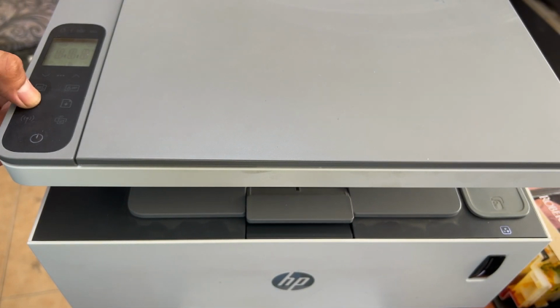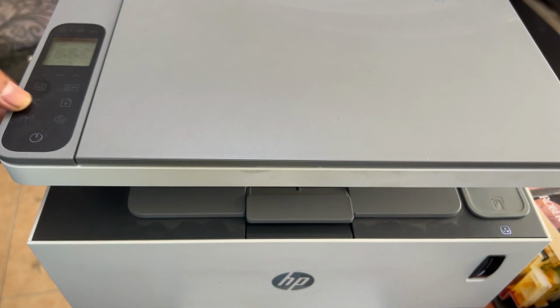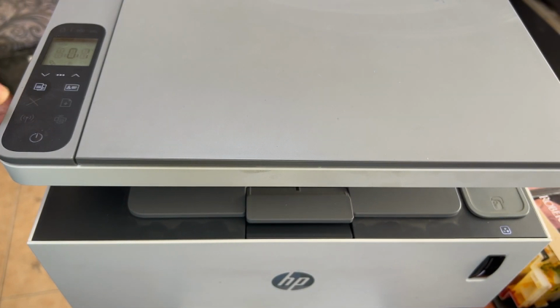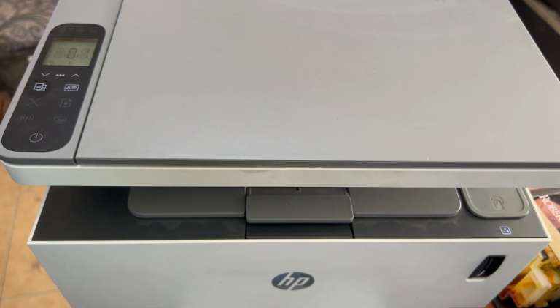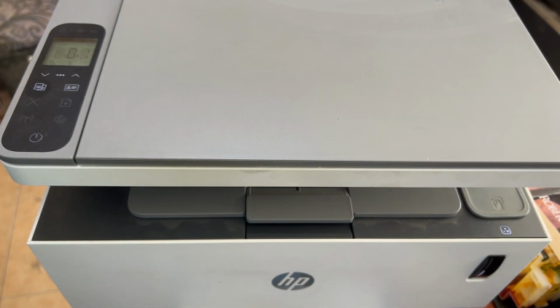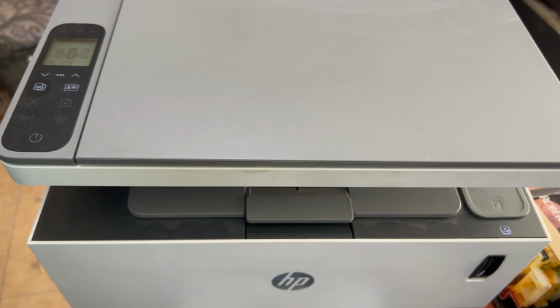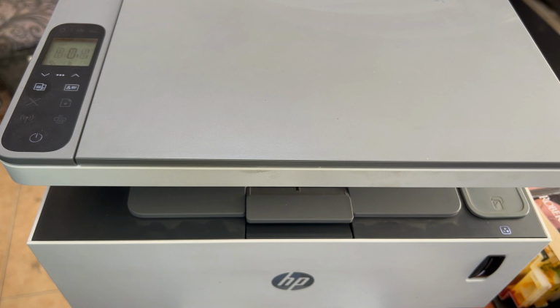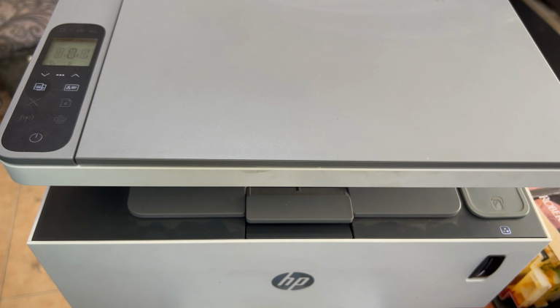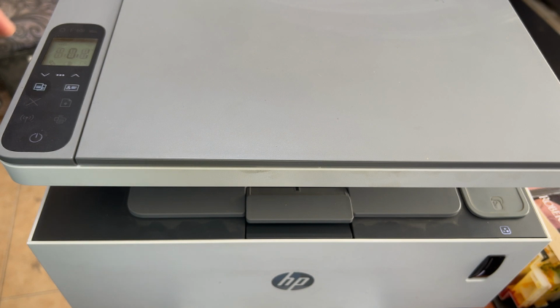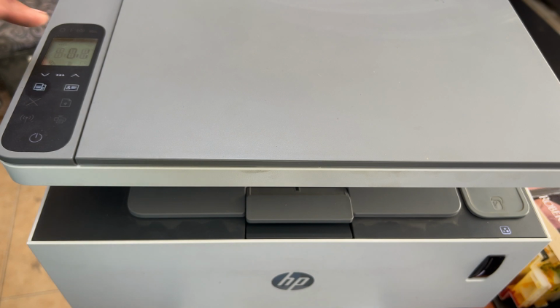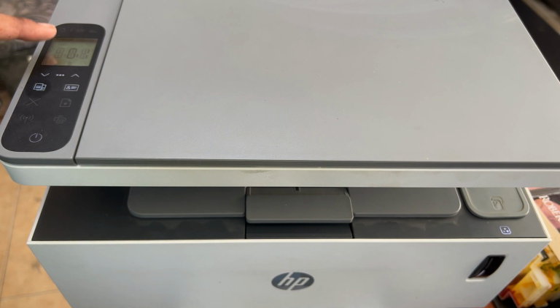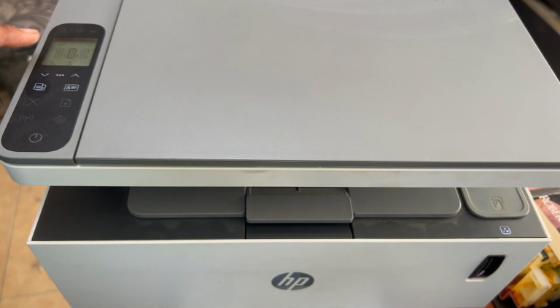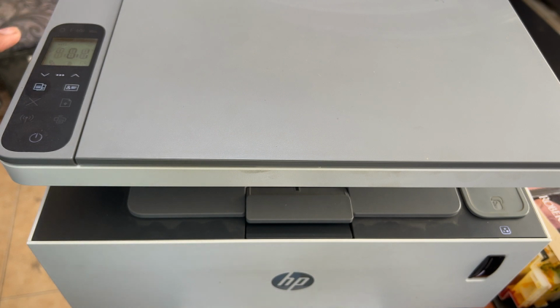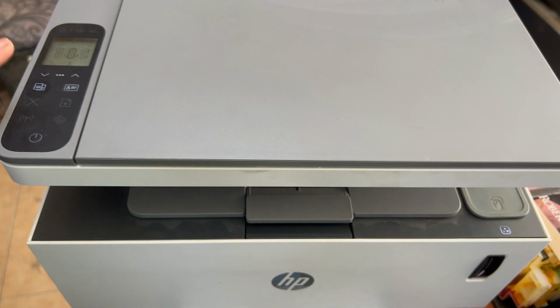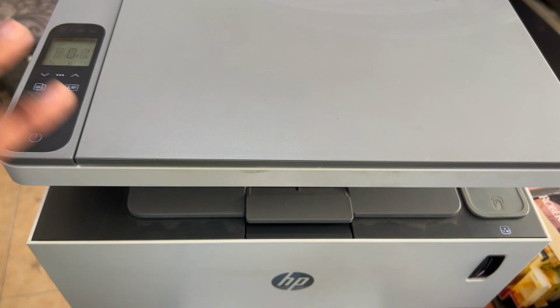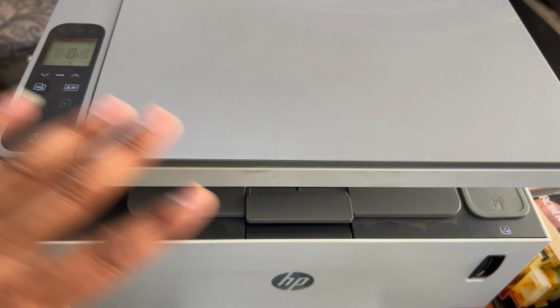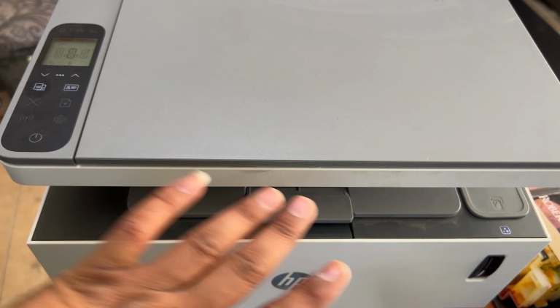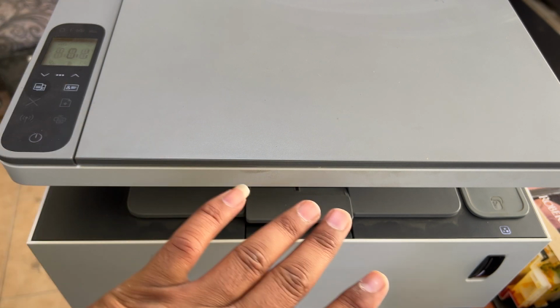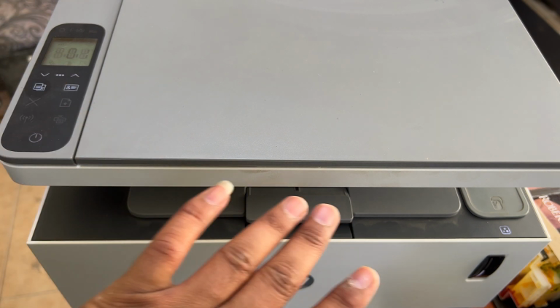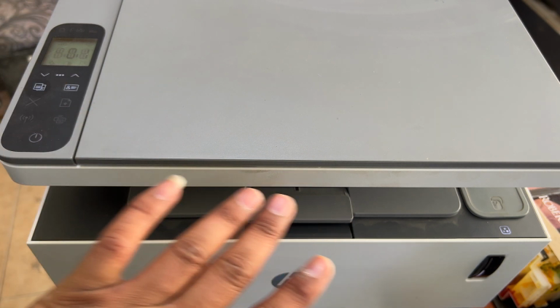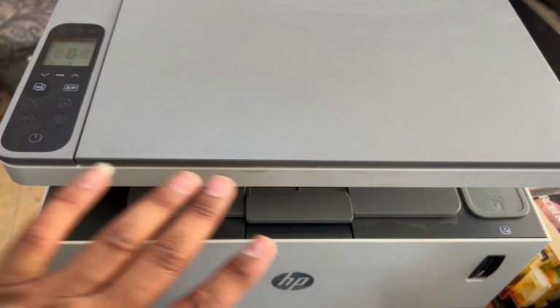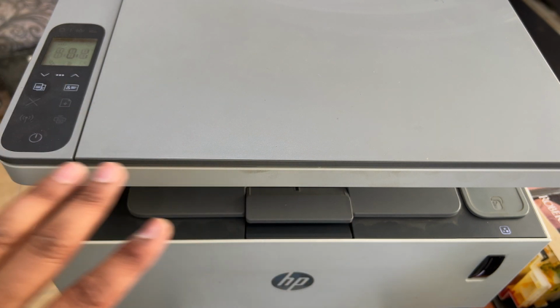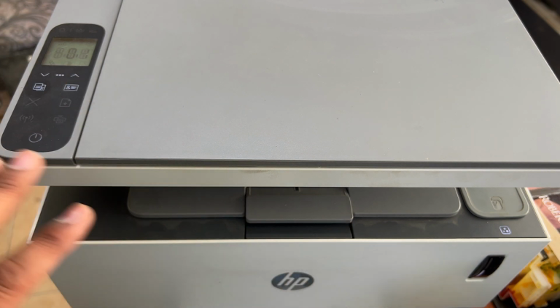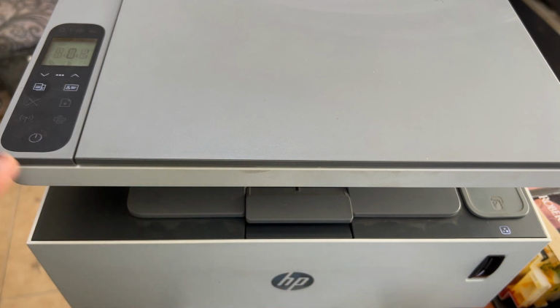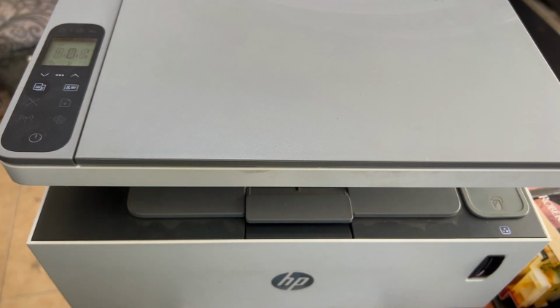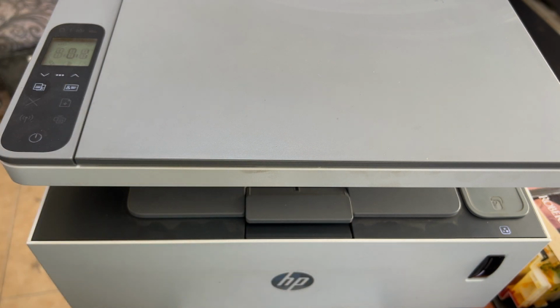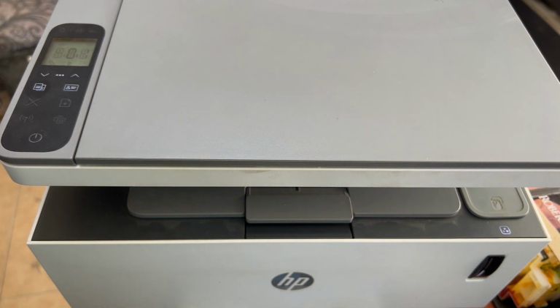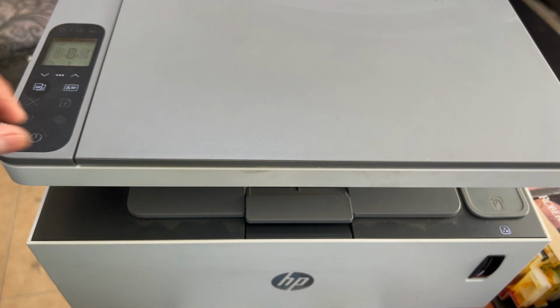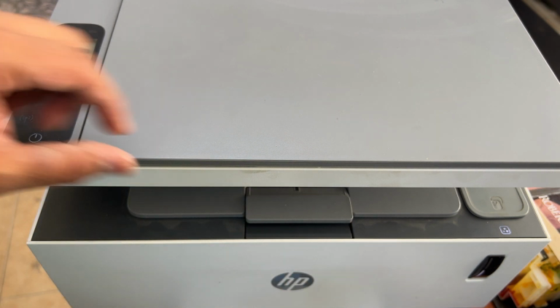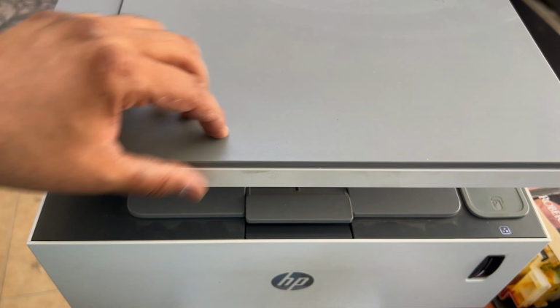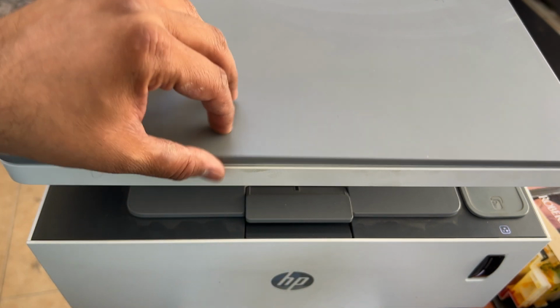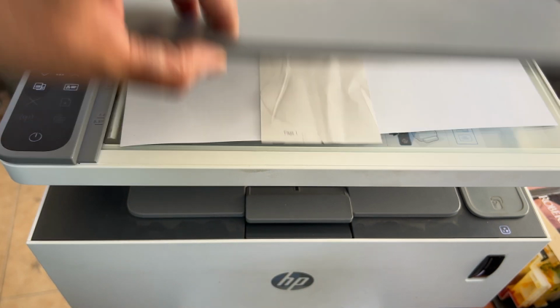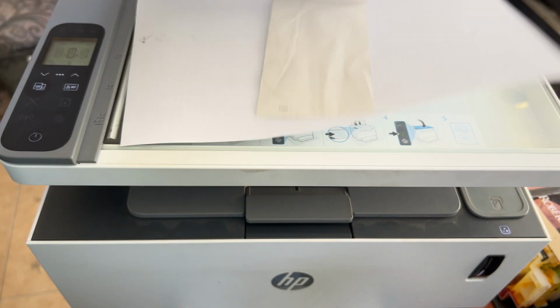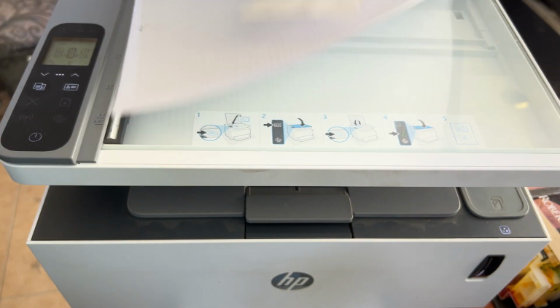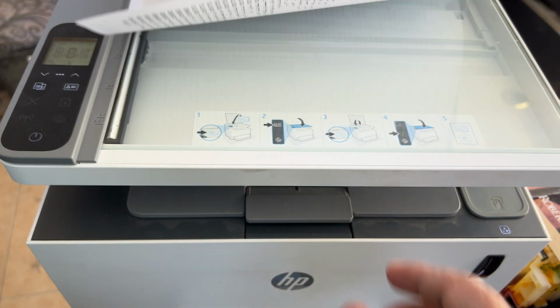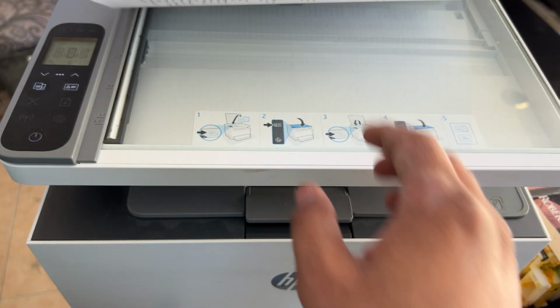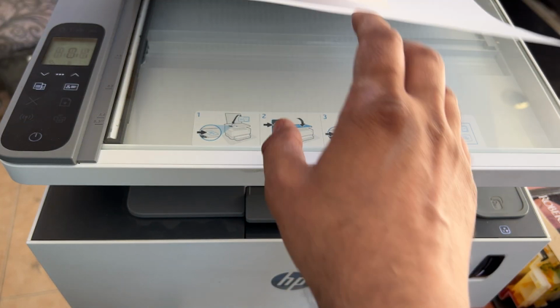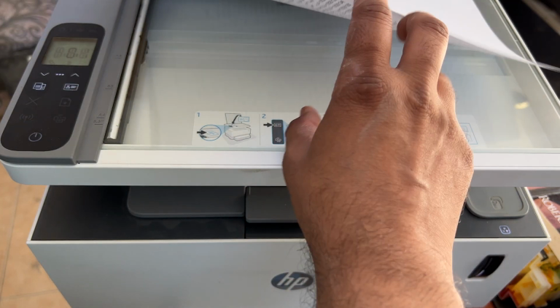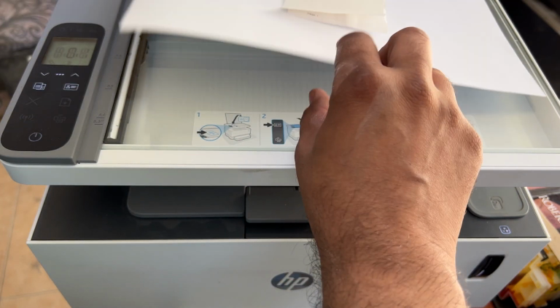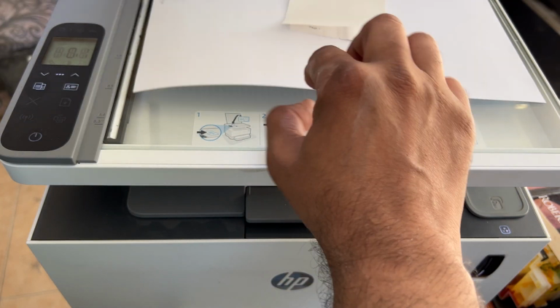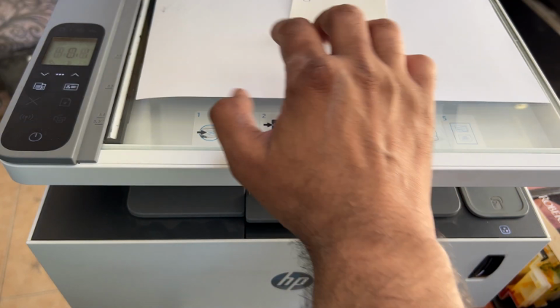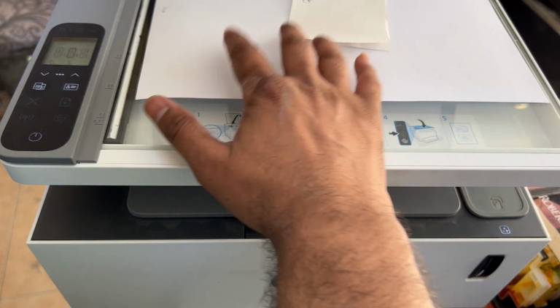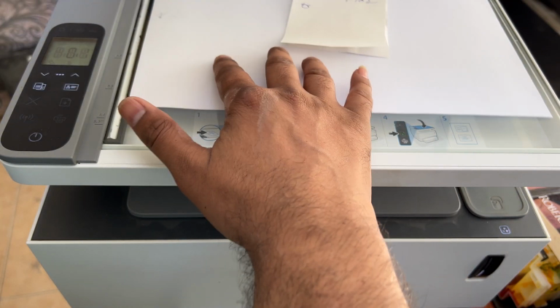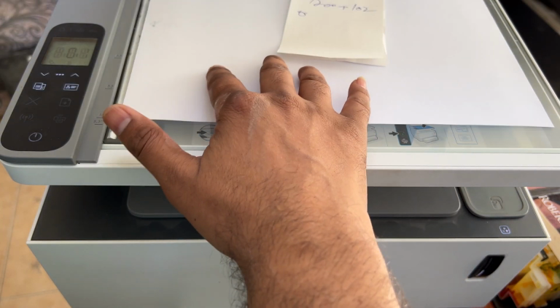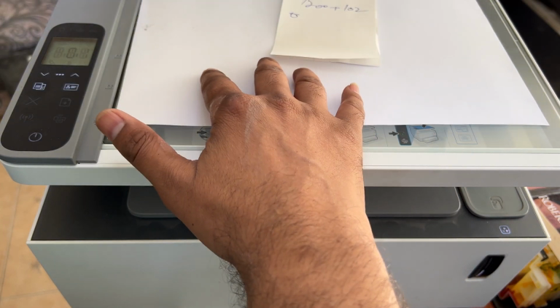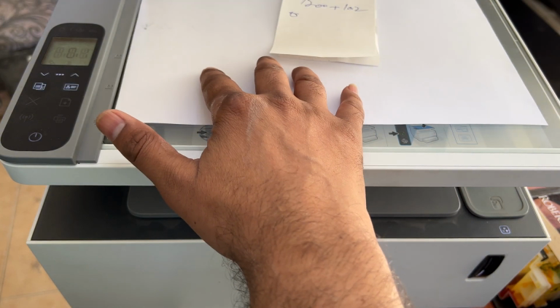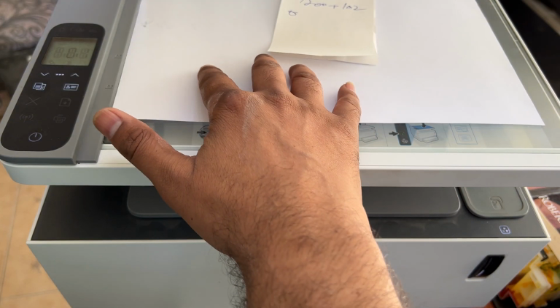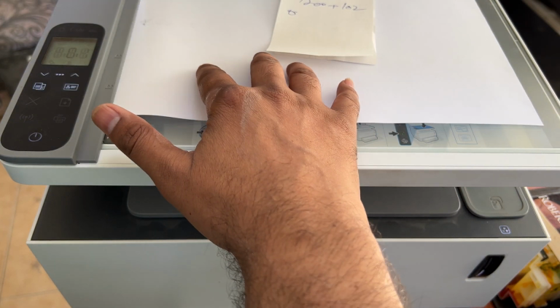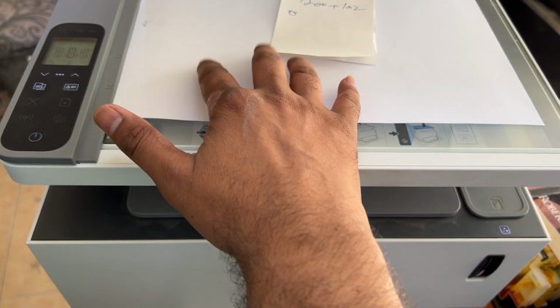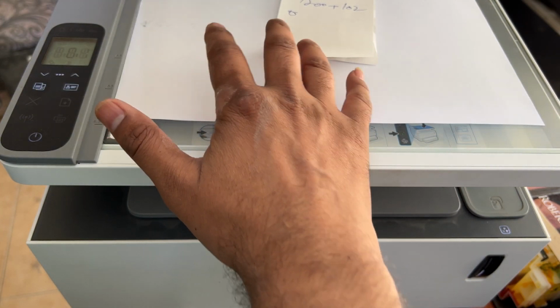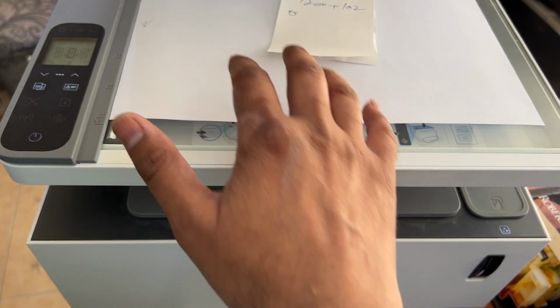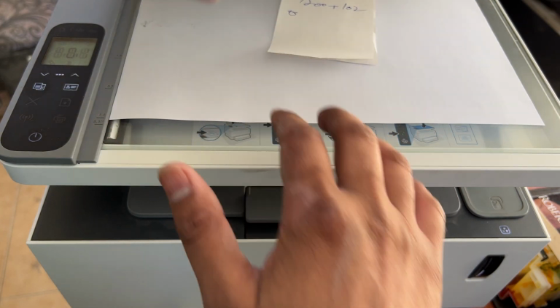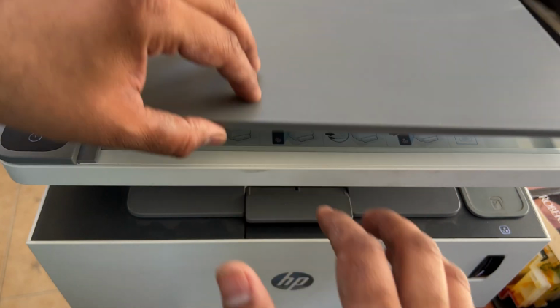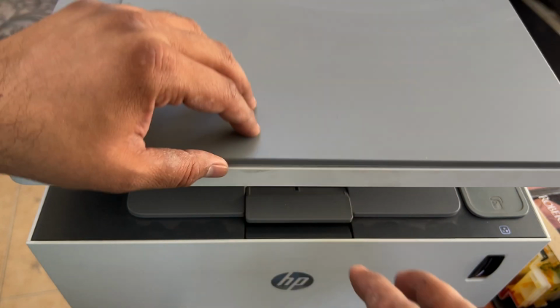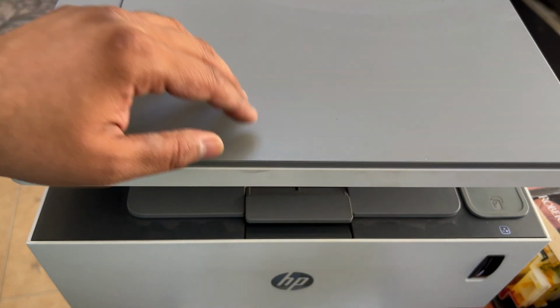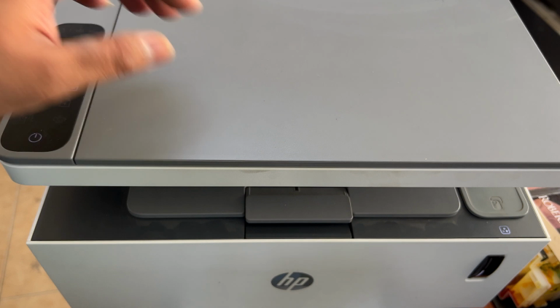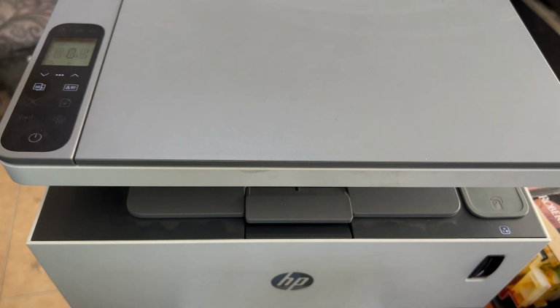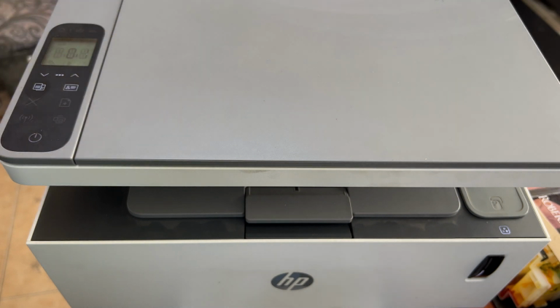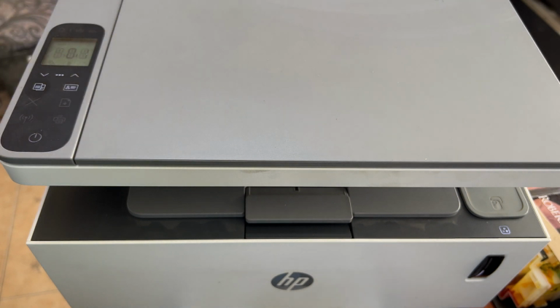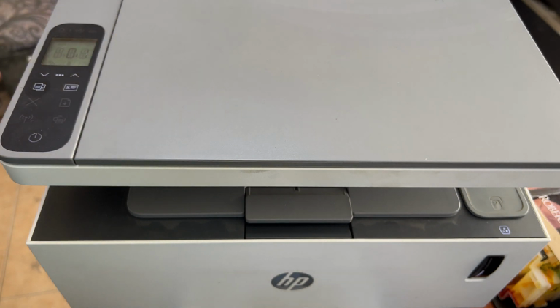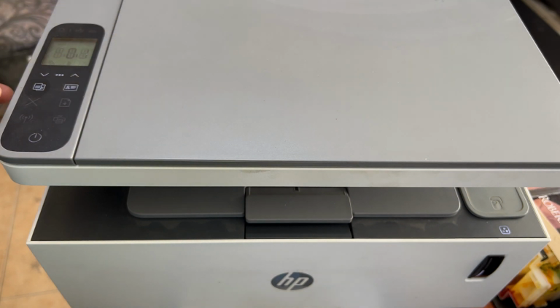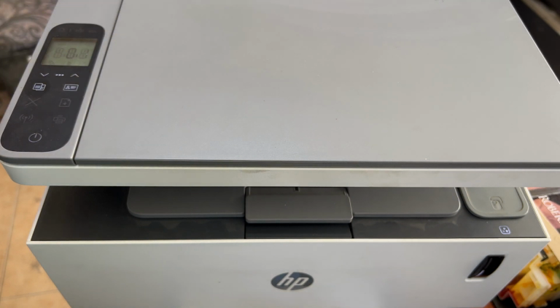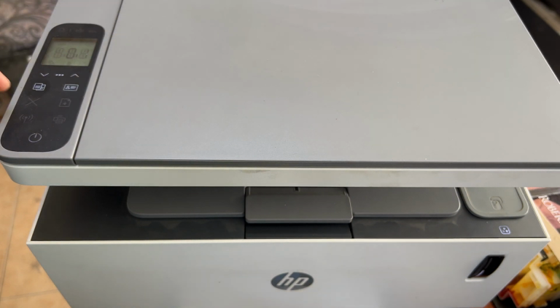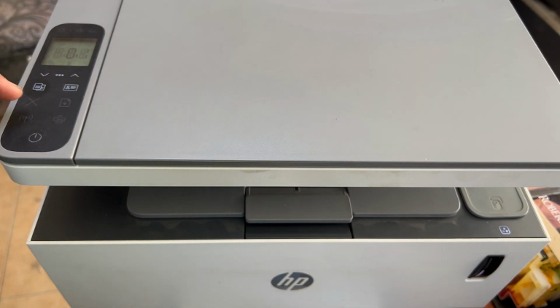Now the printer is ready and there is no more error. We will check by doing a copy — before this it was not copying.